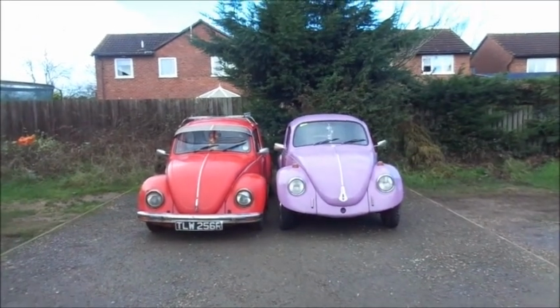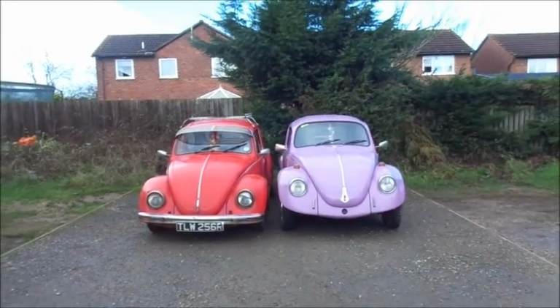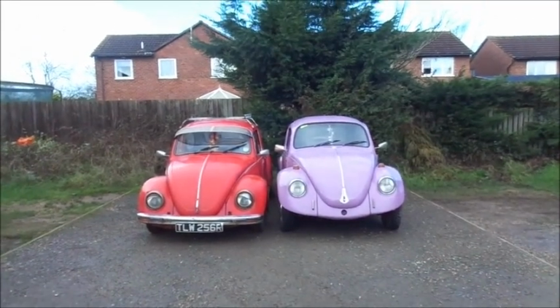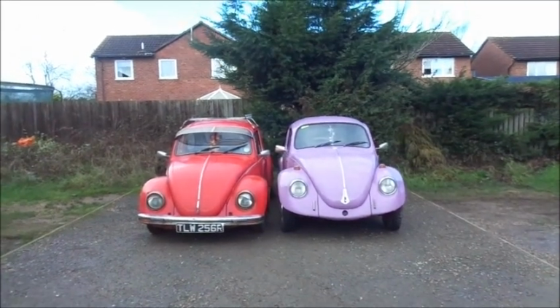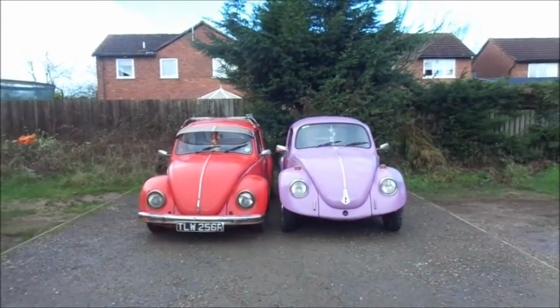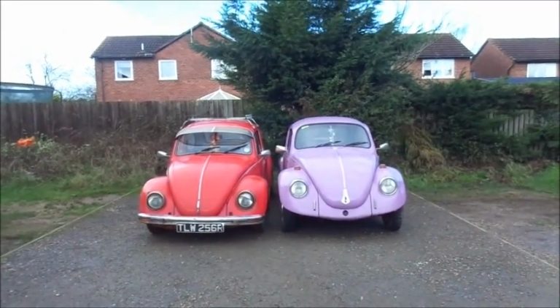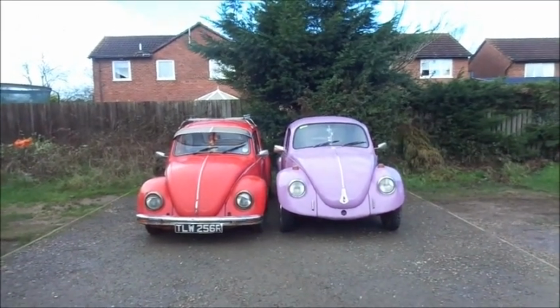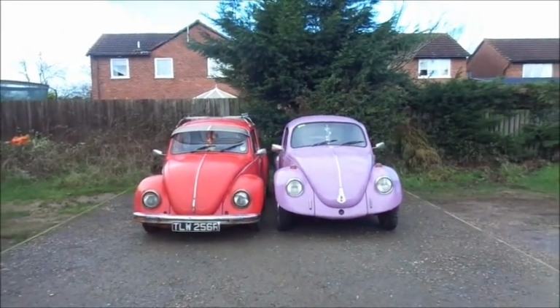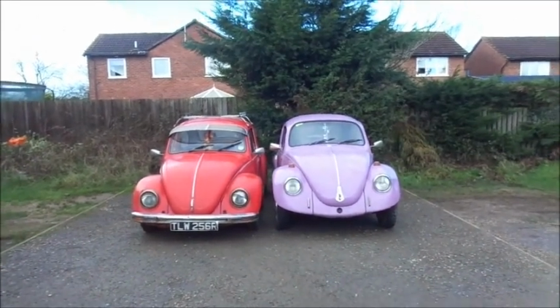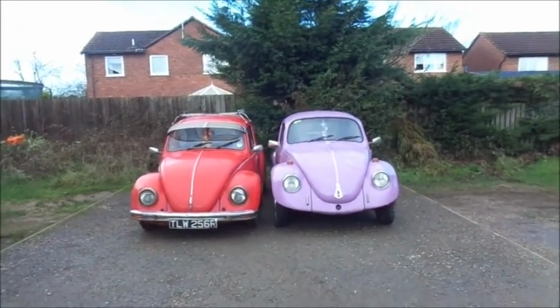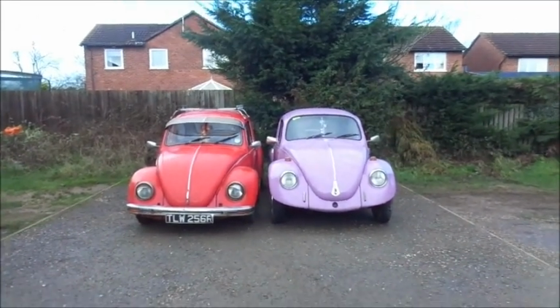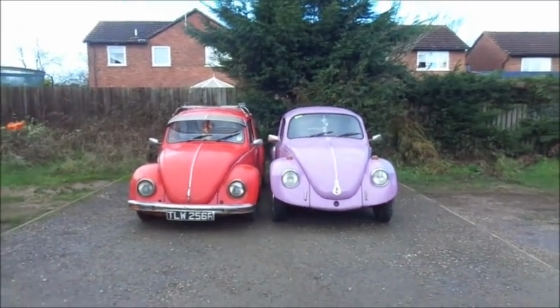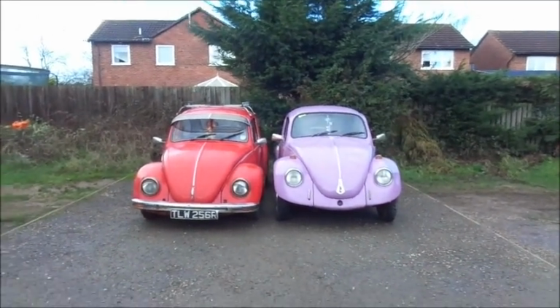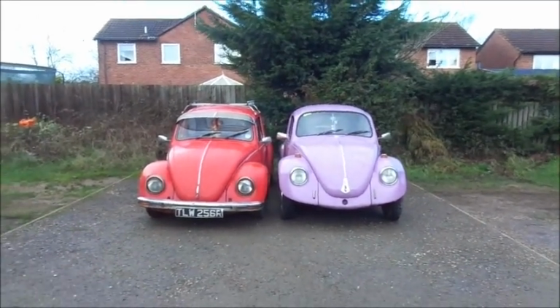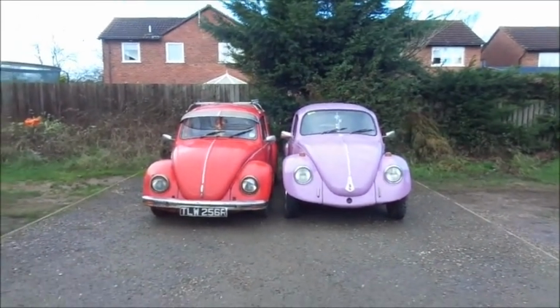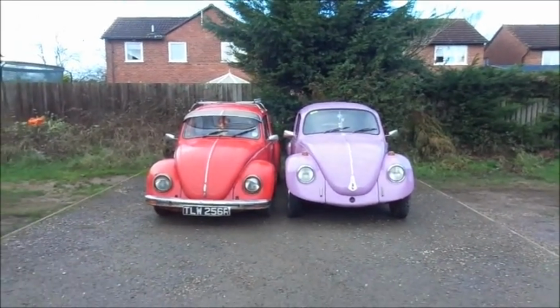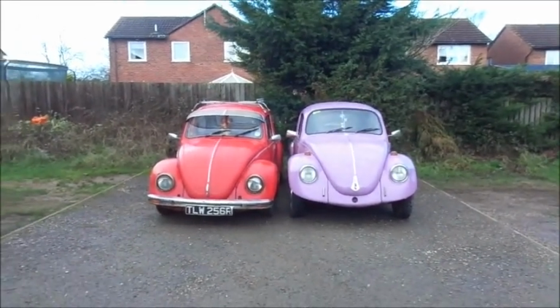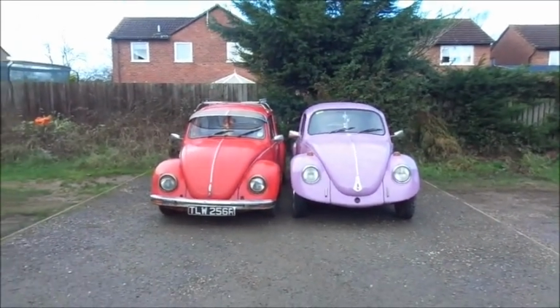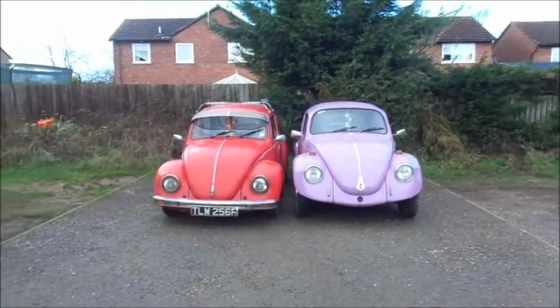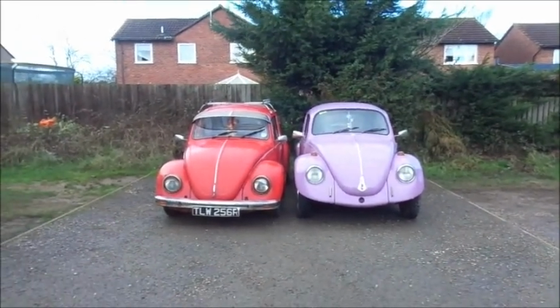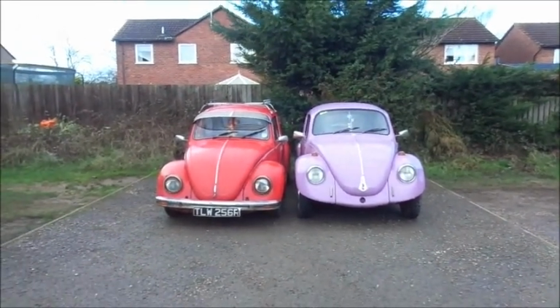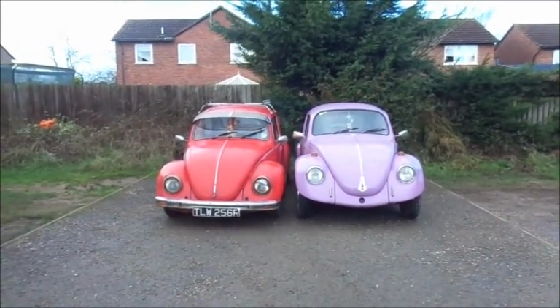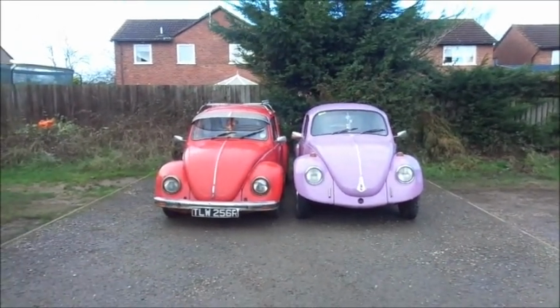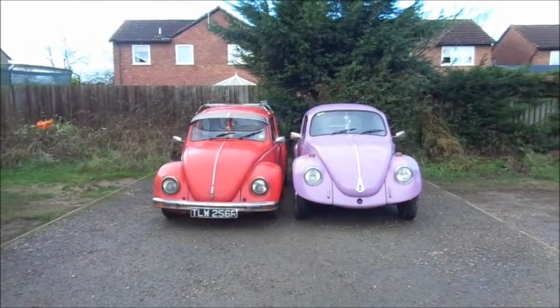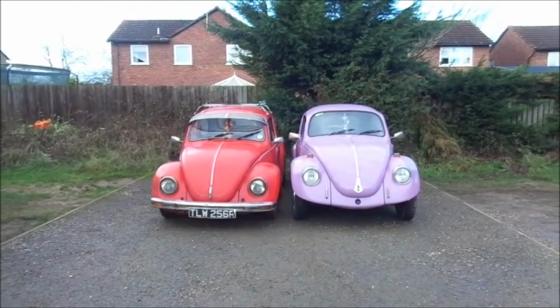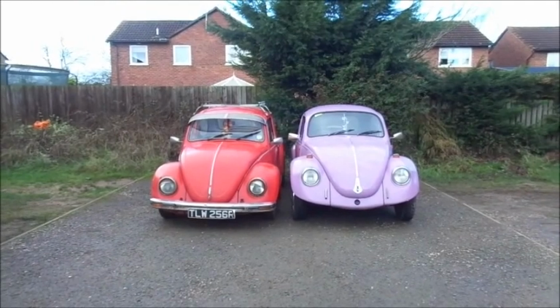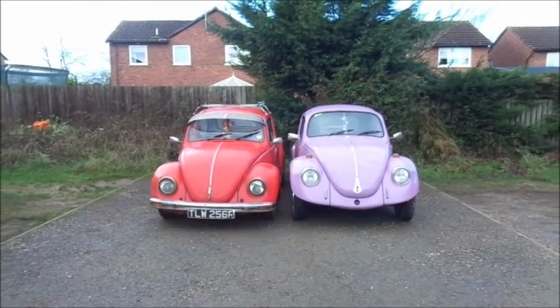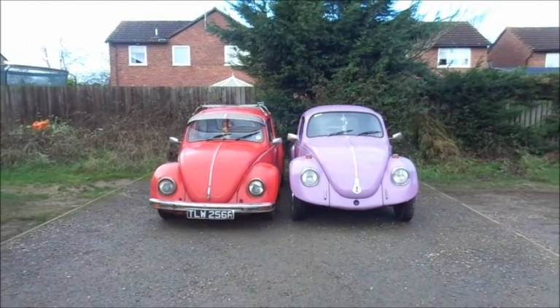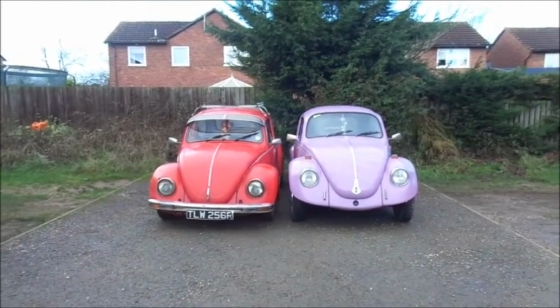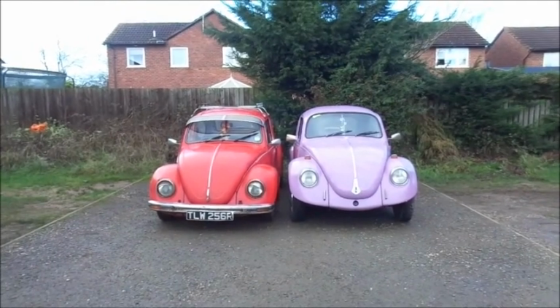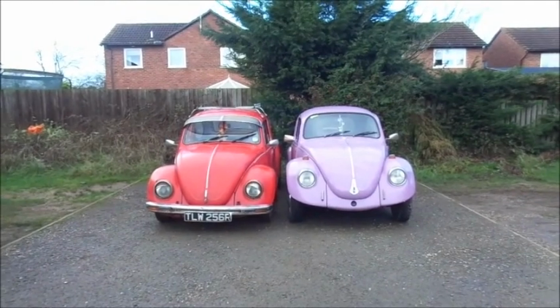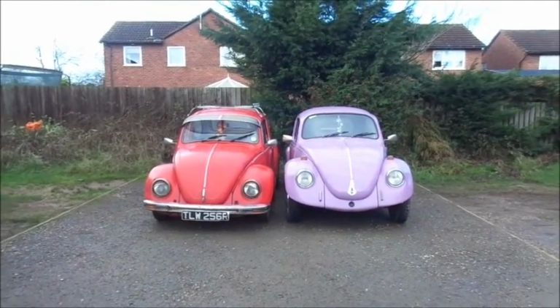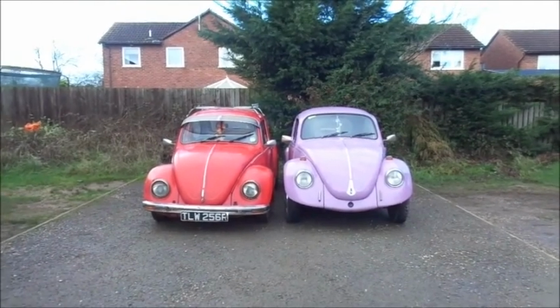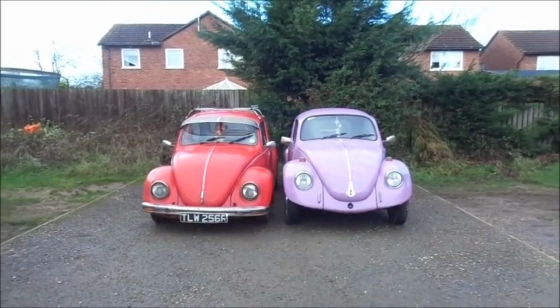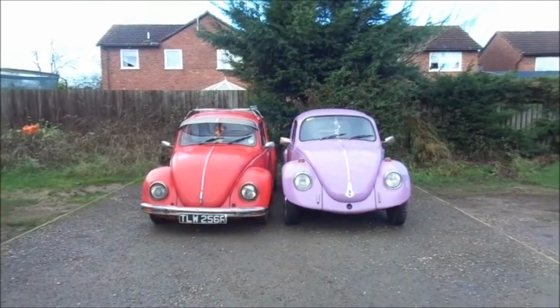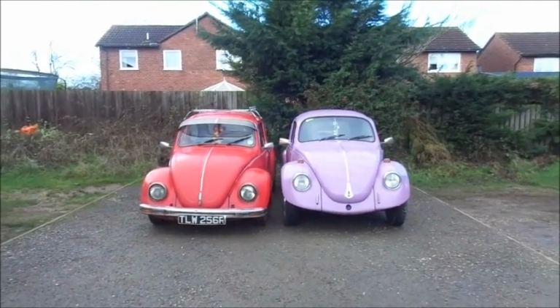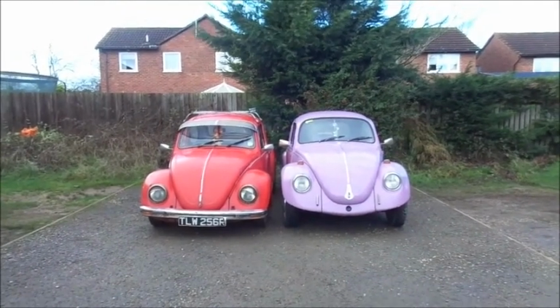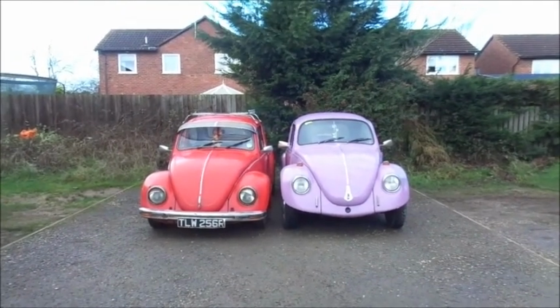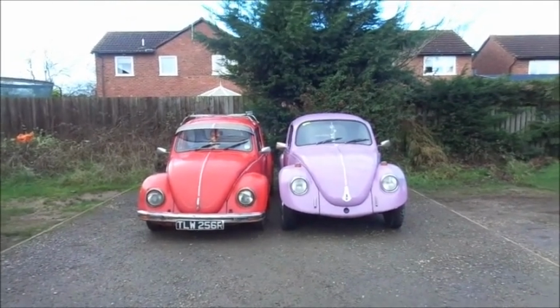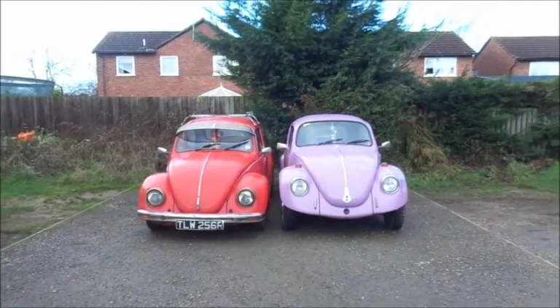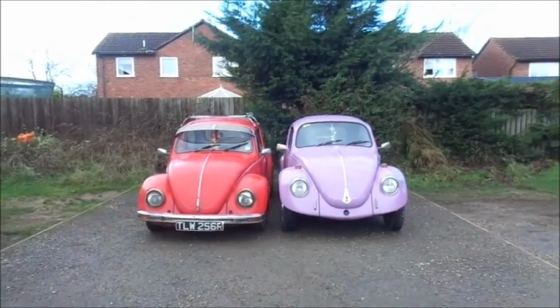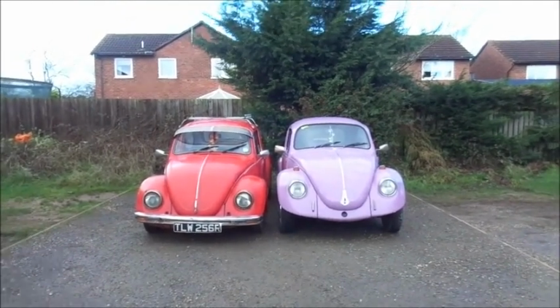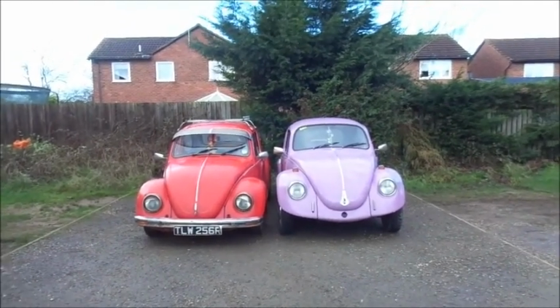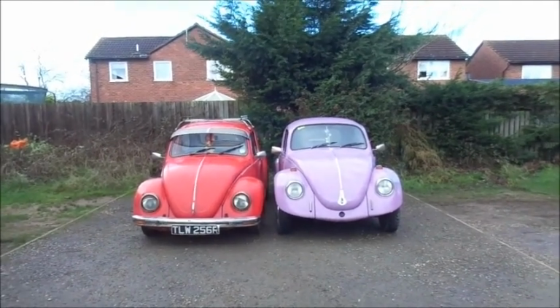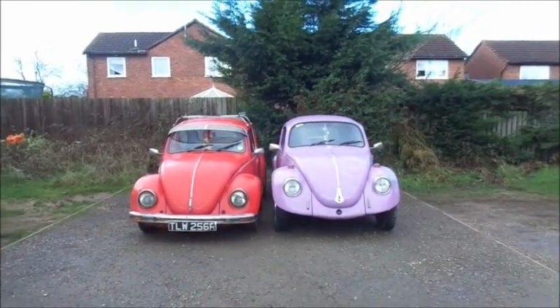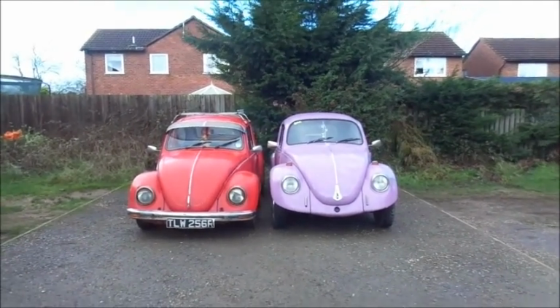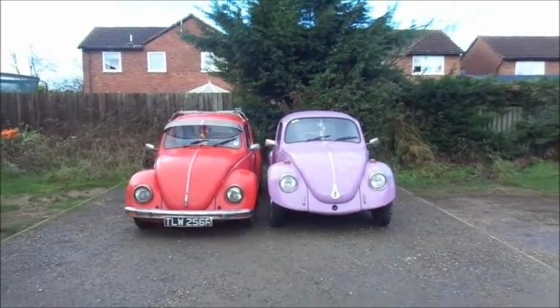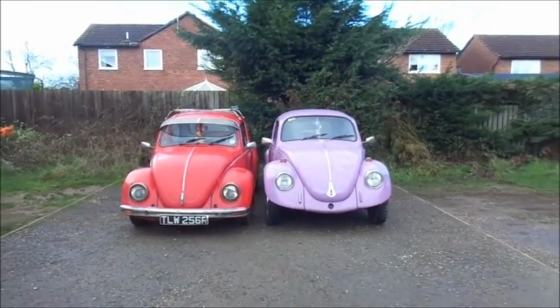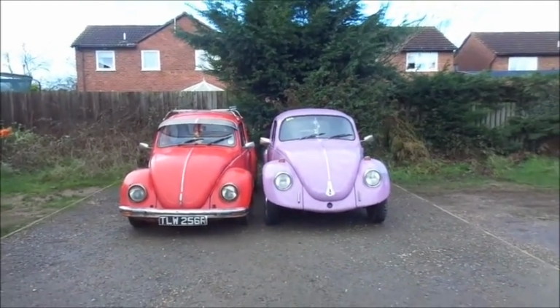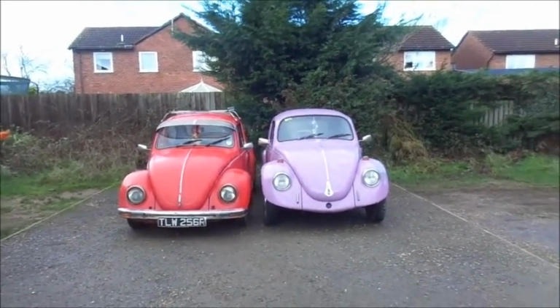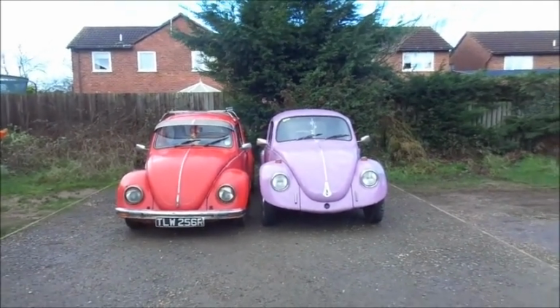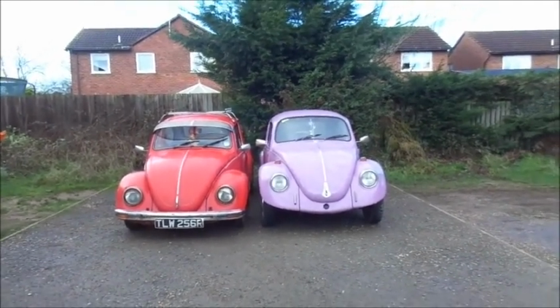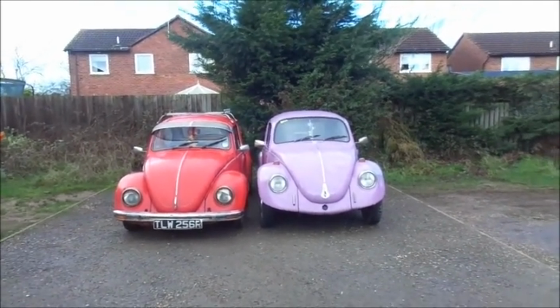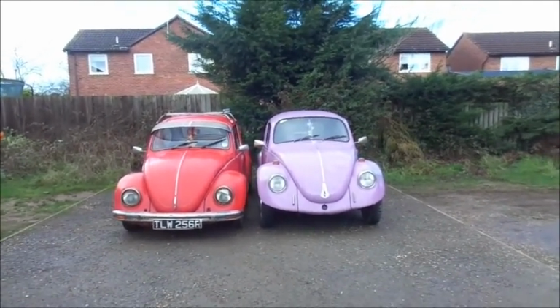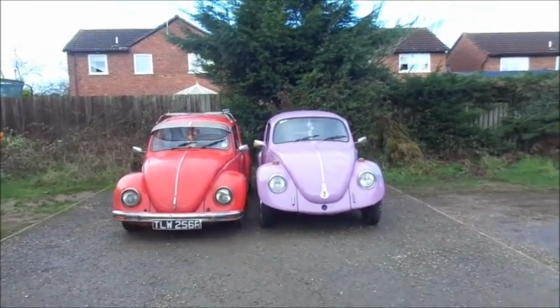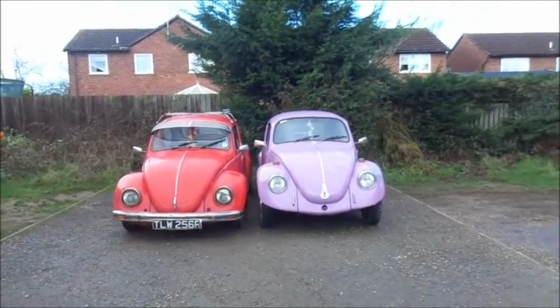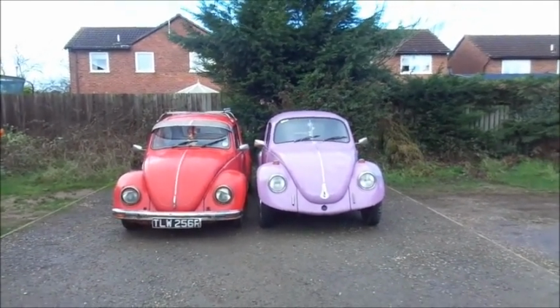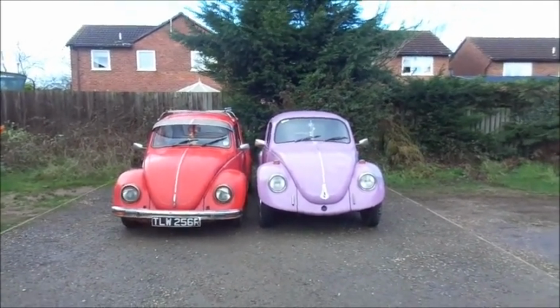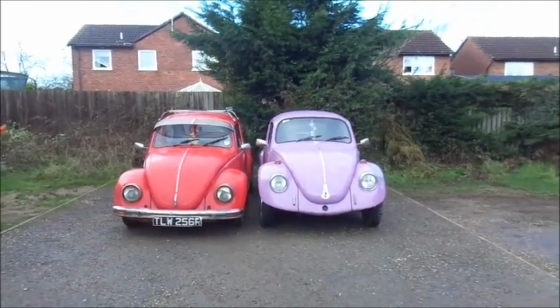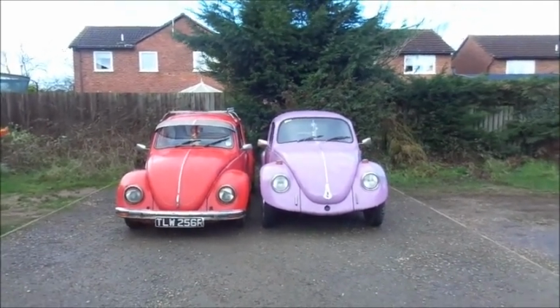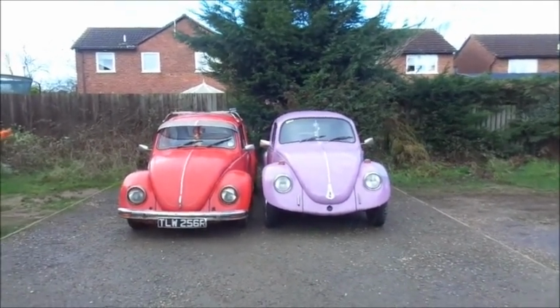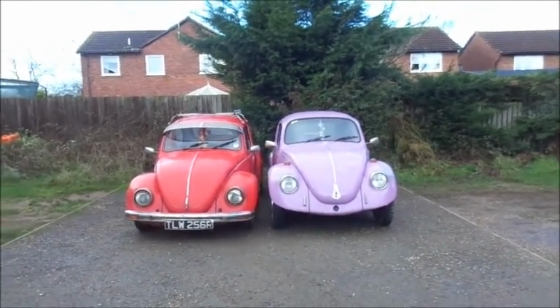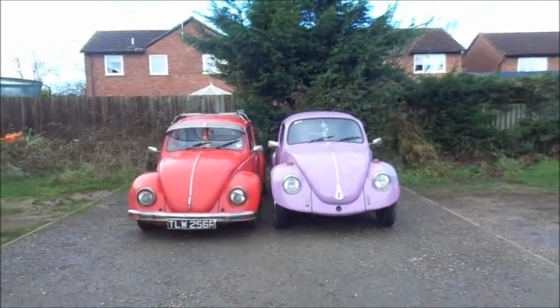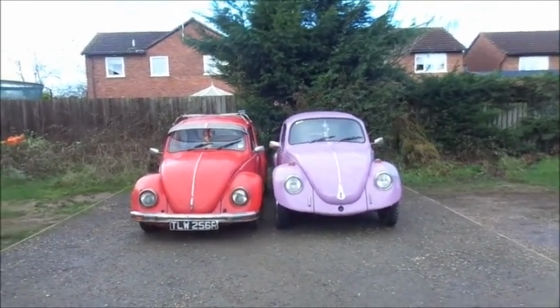Hey guys and dolls, just a short video — or hopefully a short video — on the difference between stock suspension and air suspension.